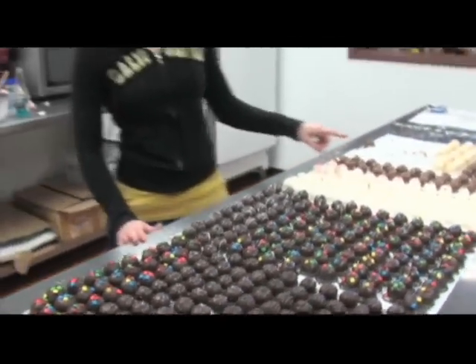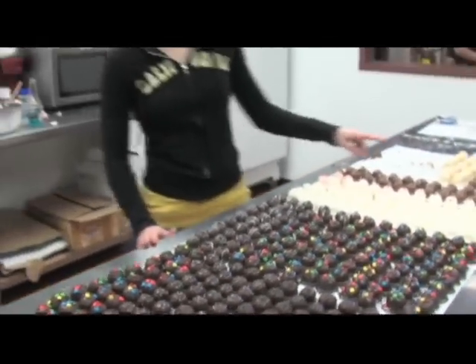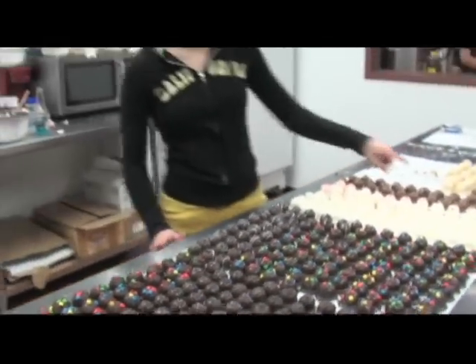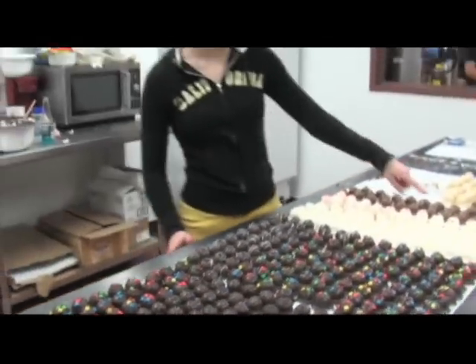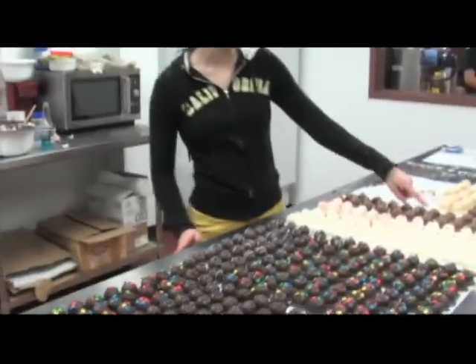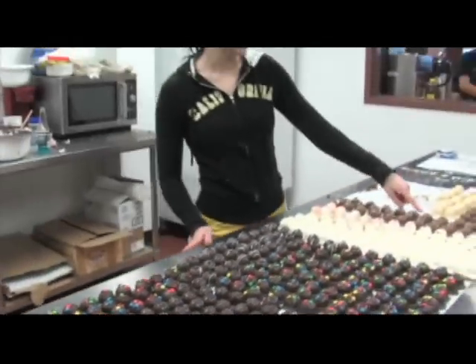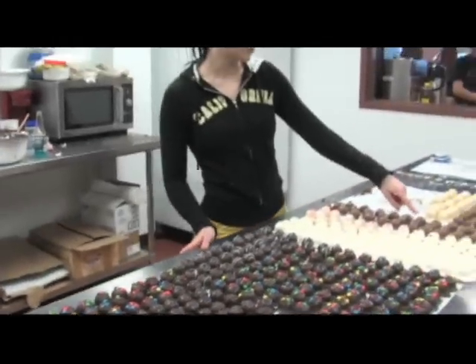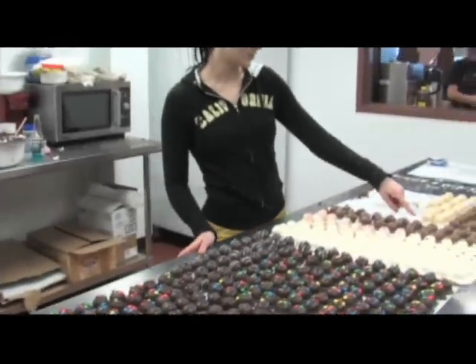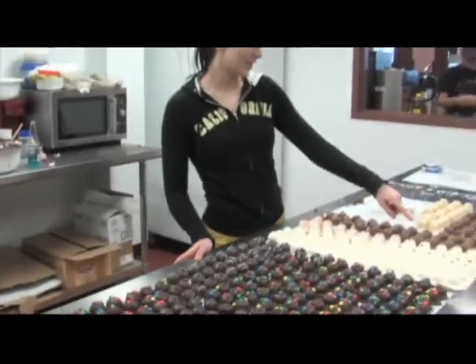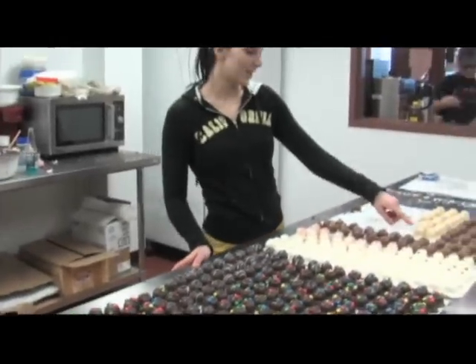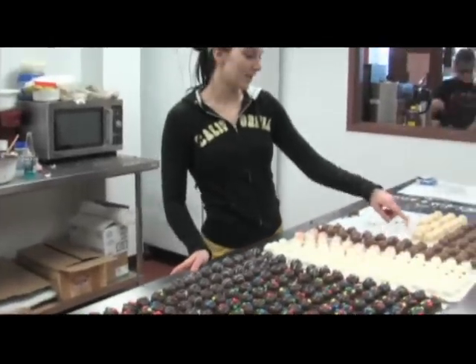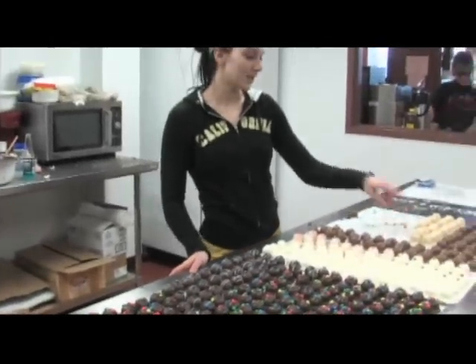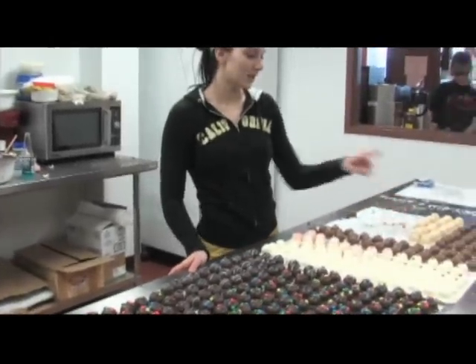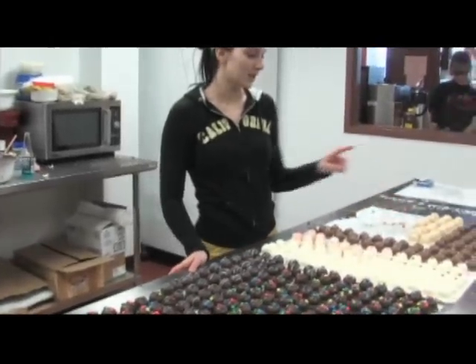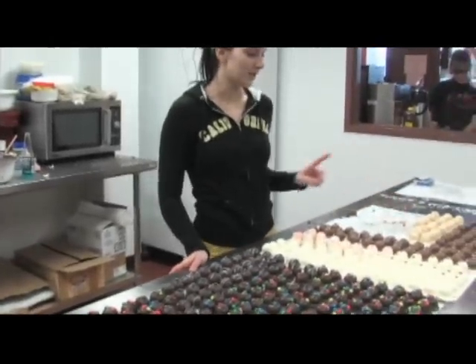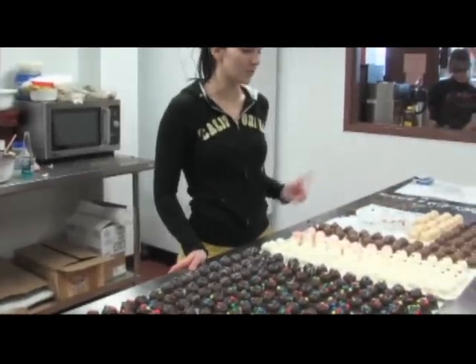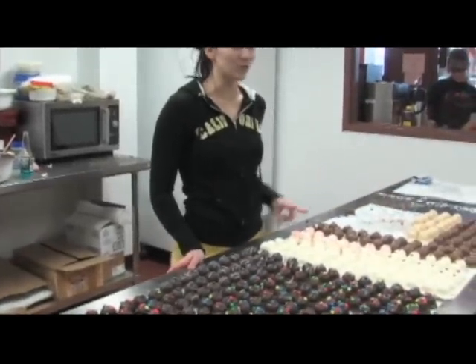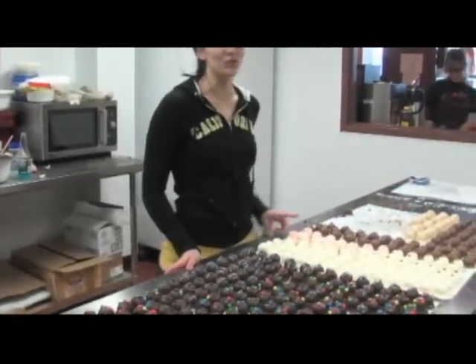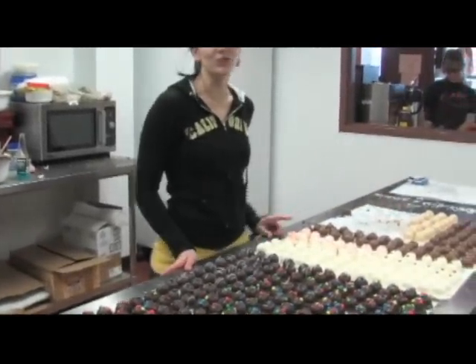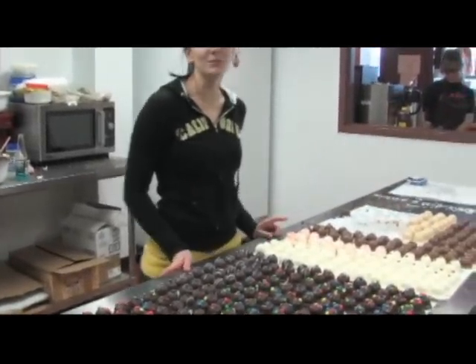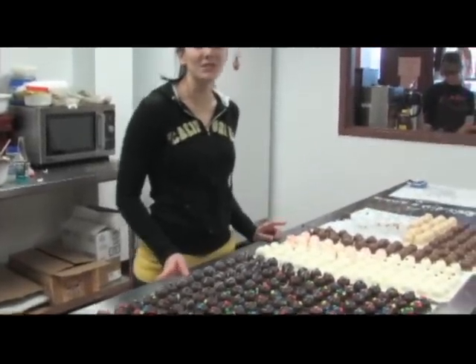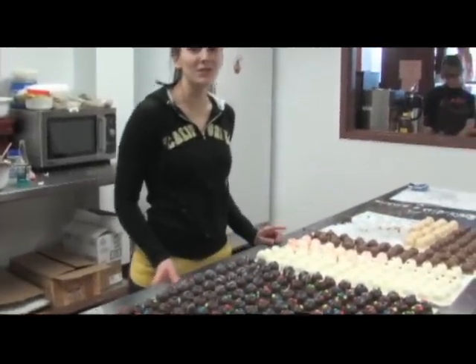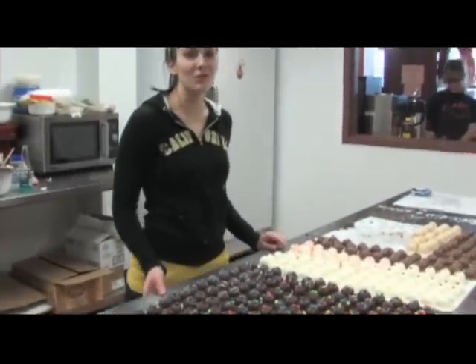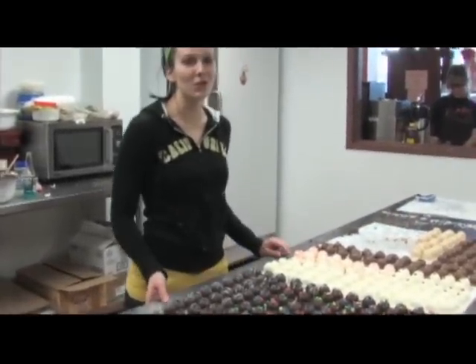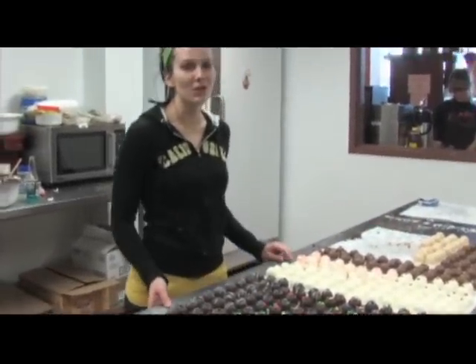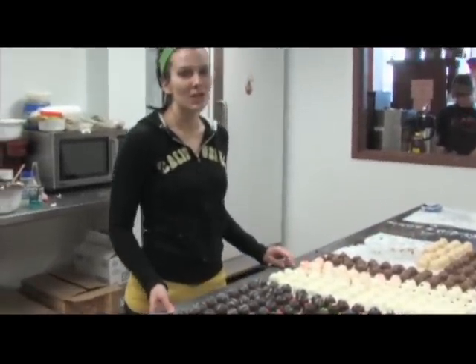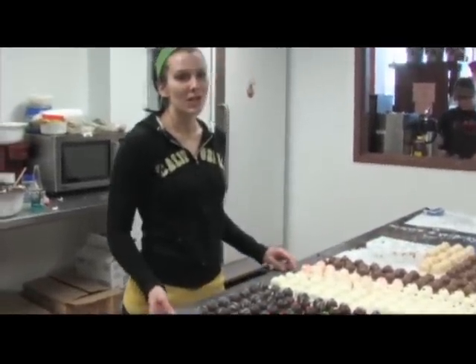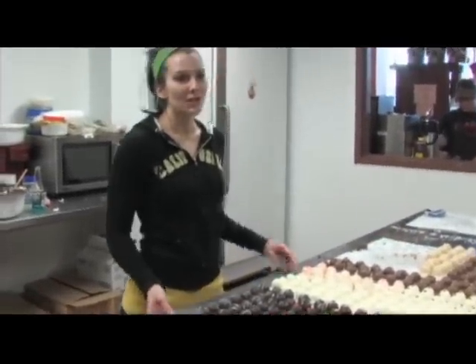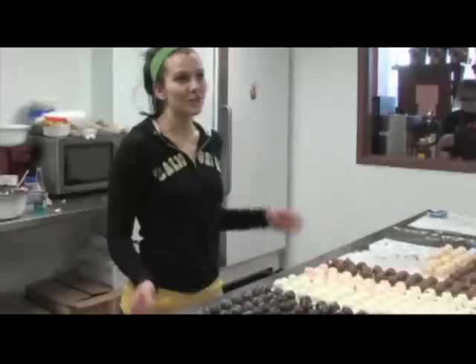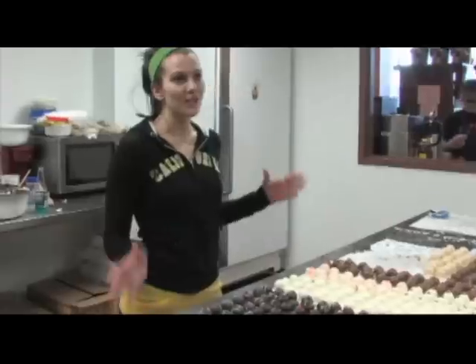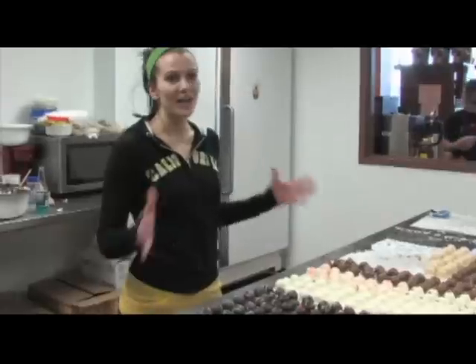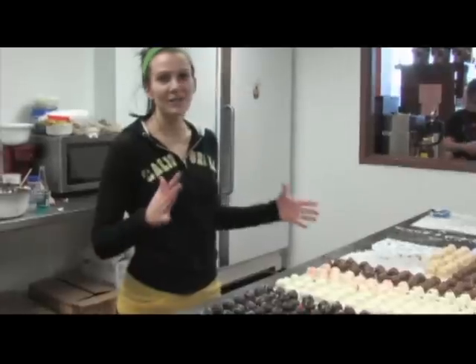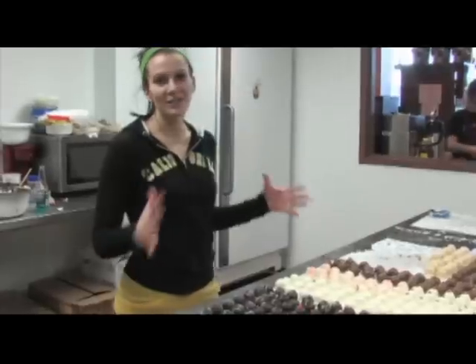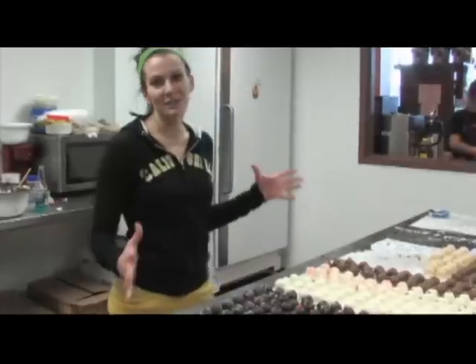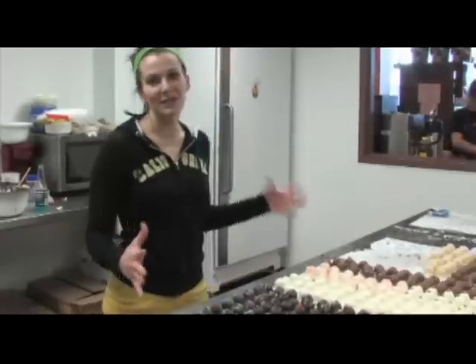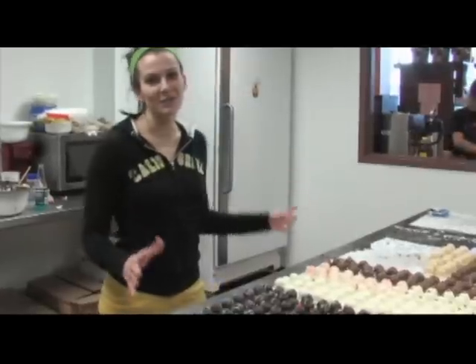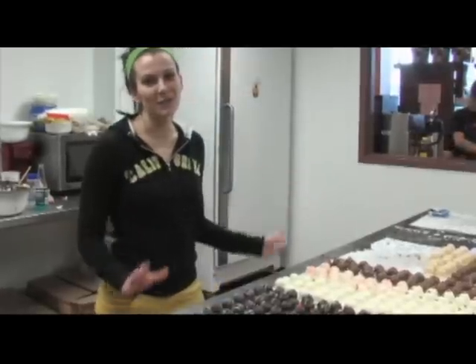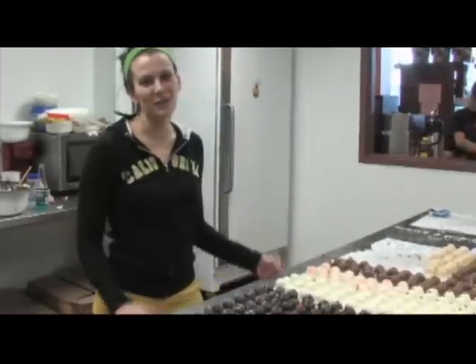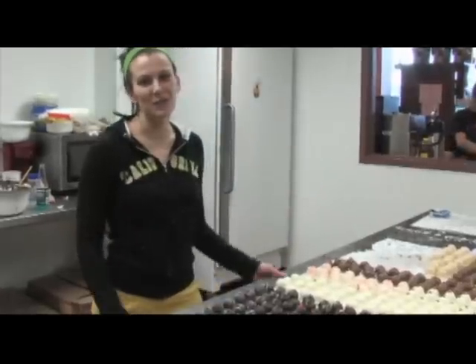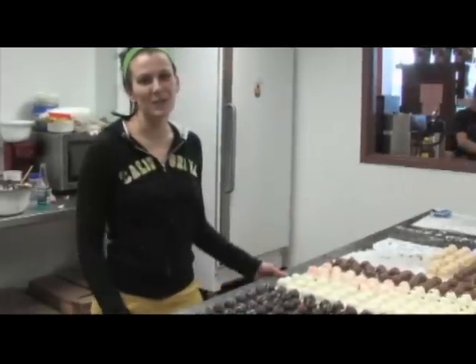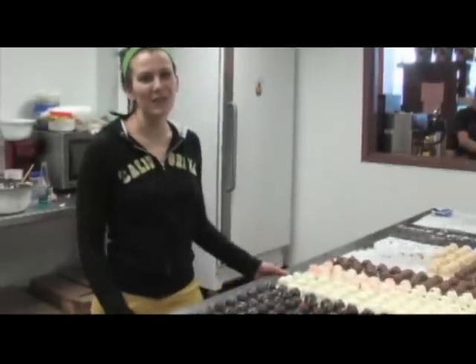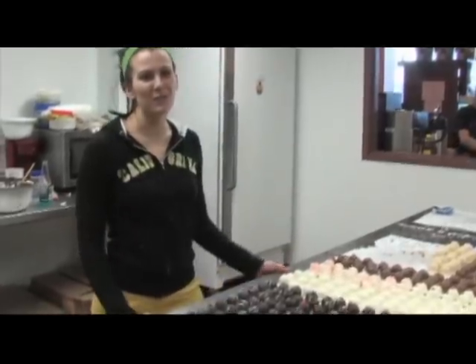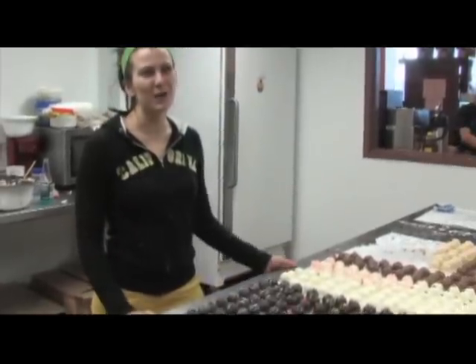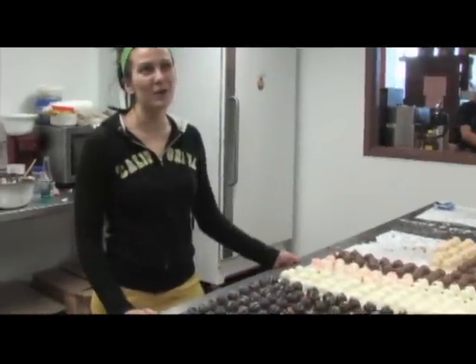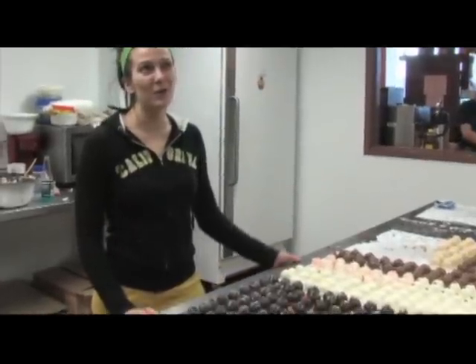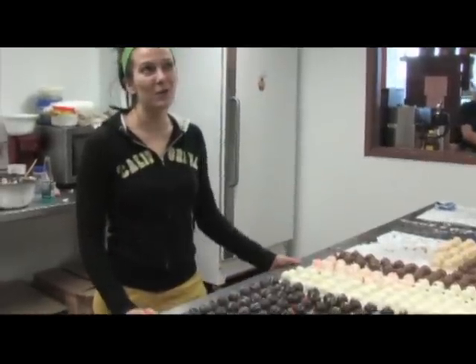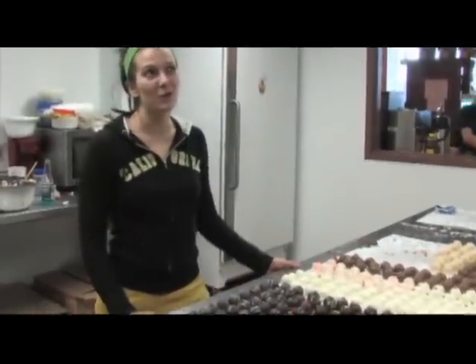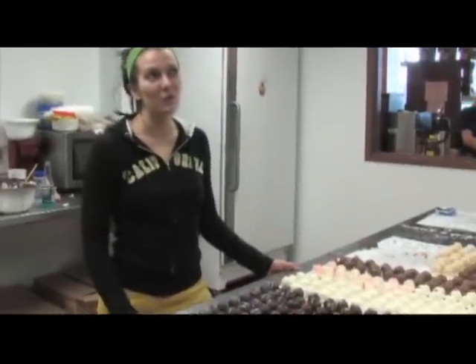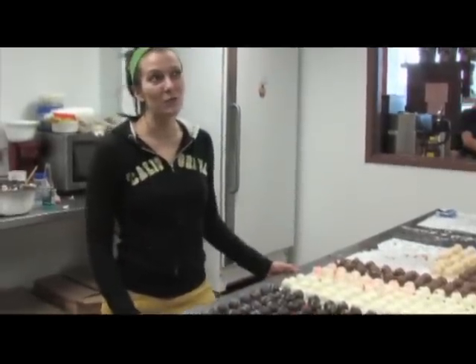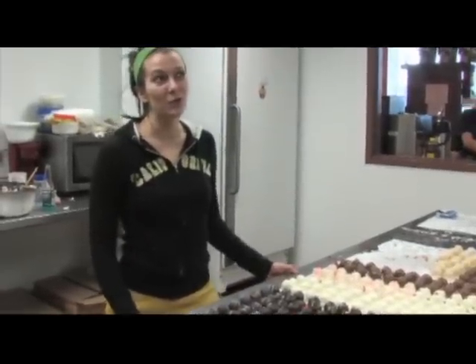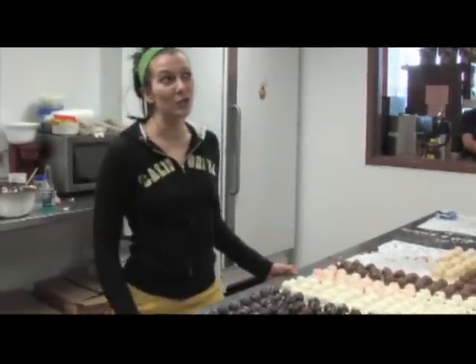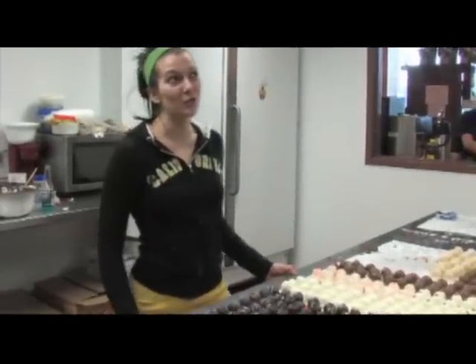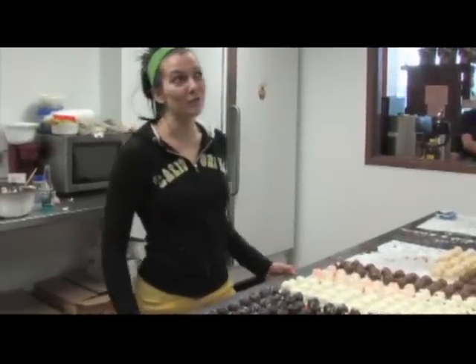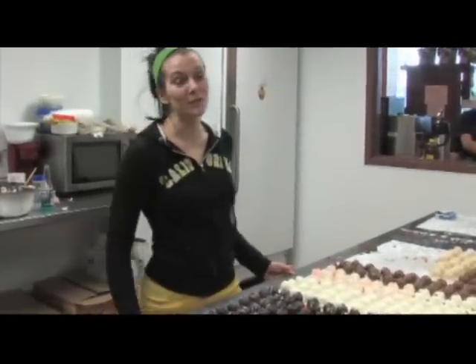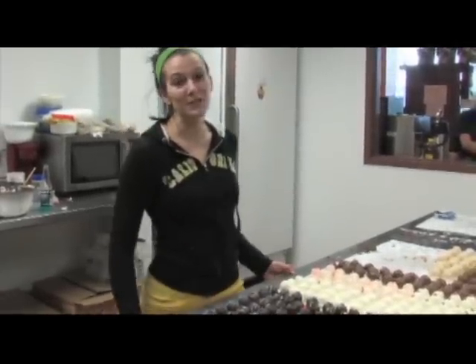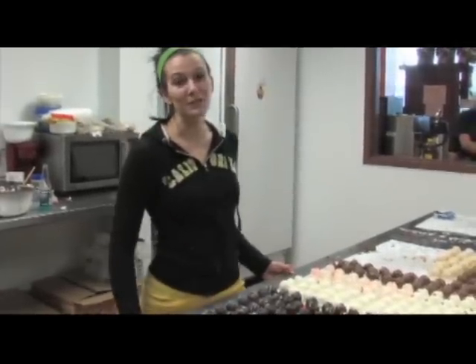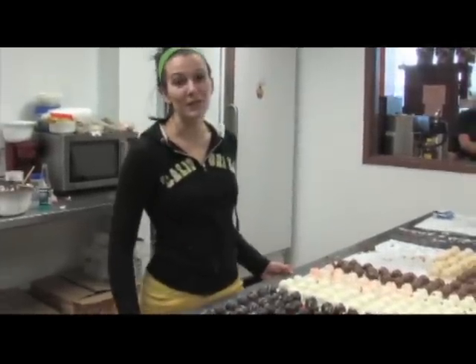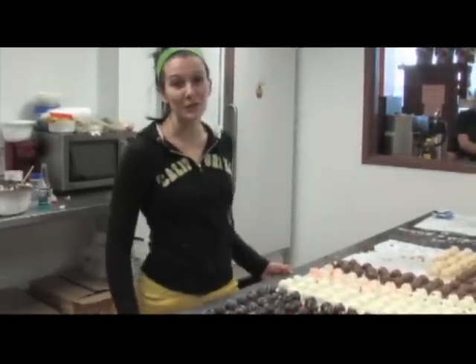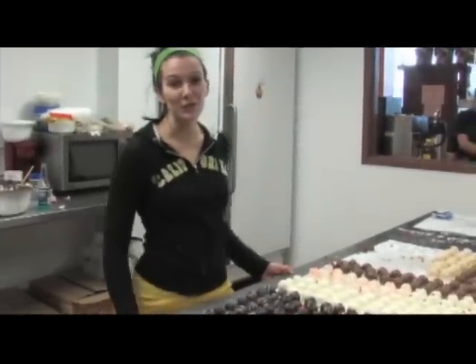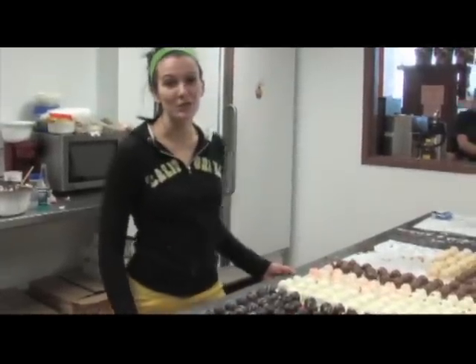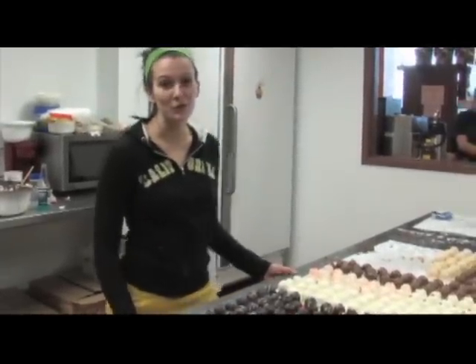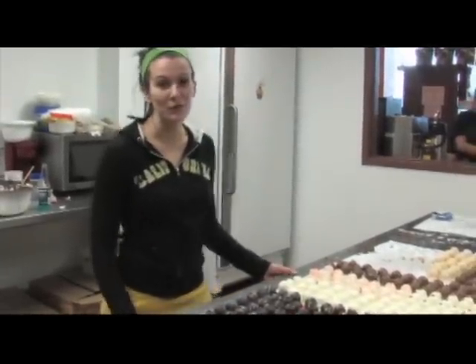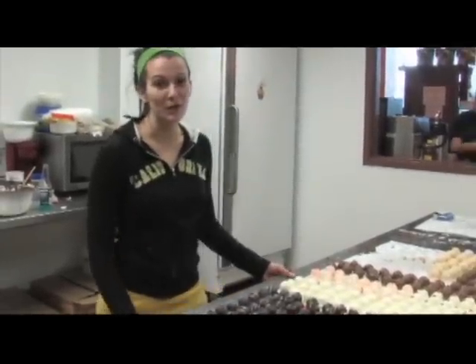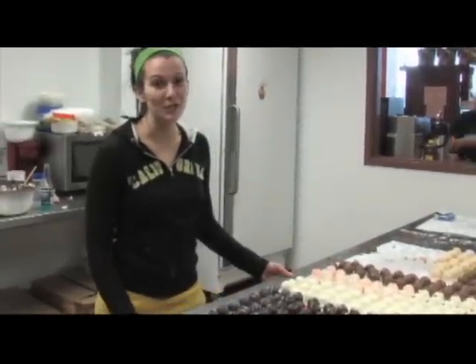We also have dulce de leche and orange creamsicle. There are endless amounts of flavors — we have over 50 flavors so far.